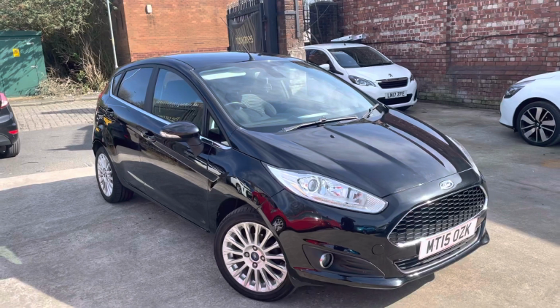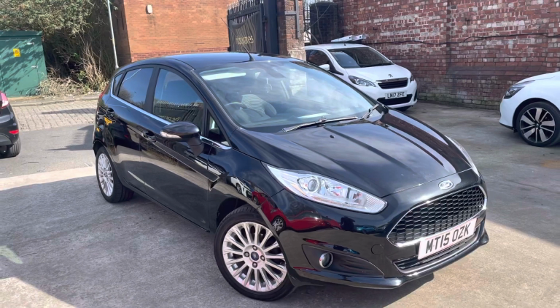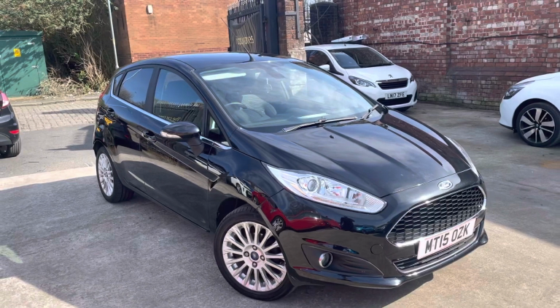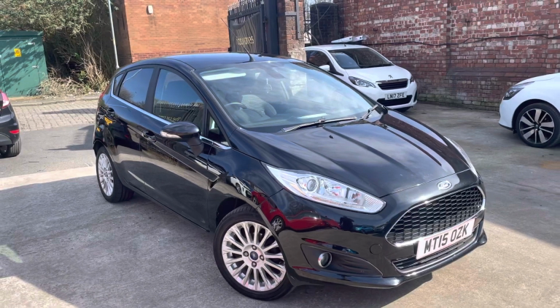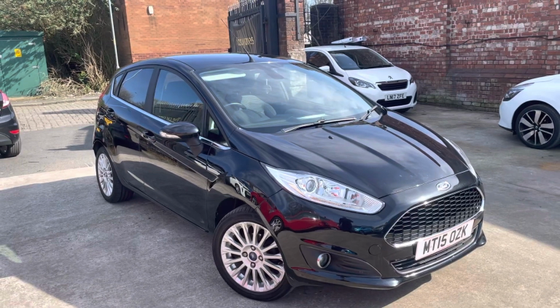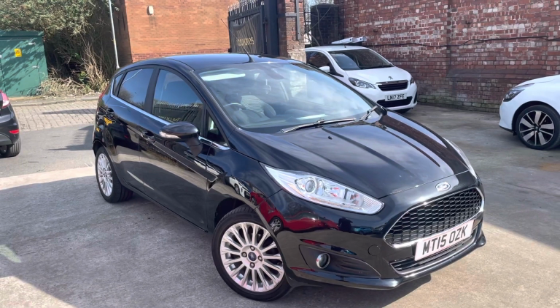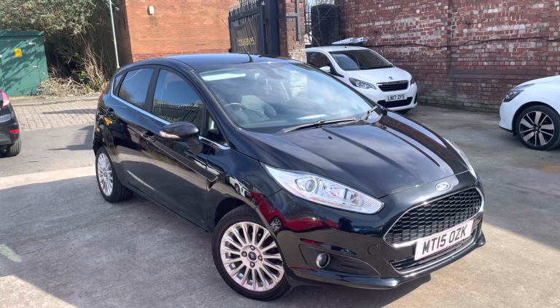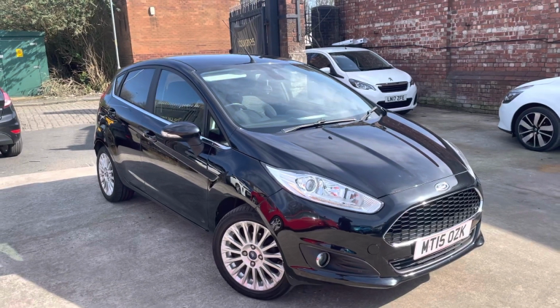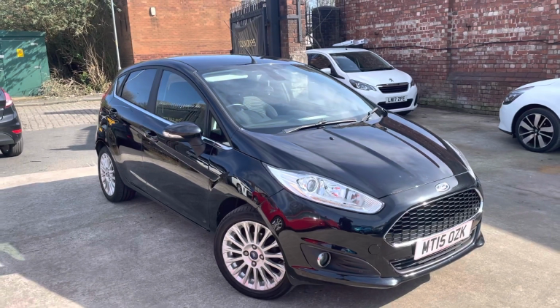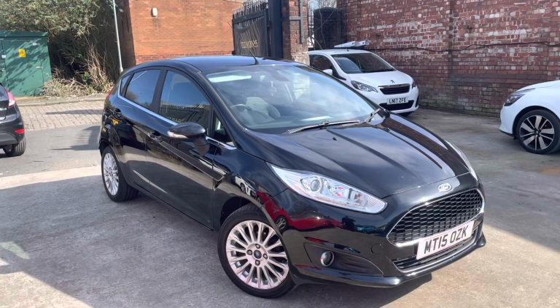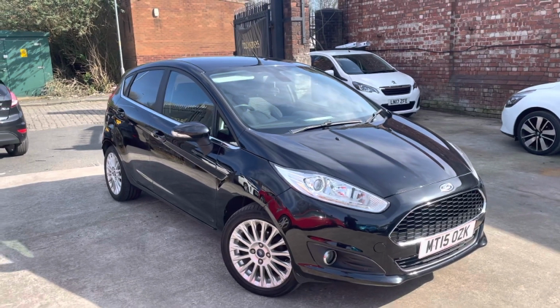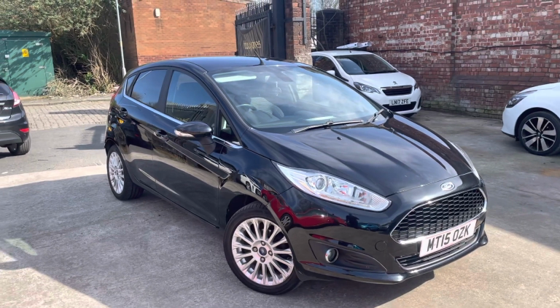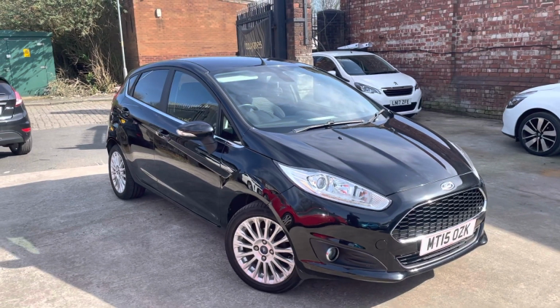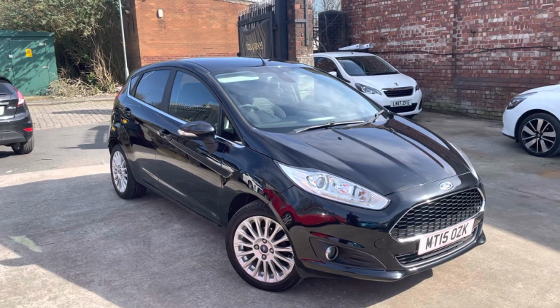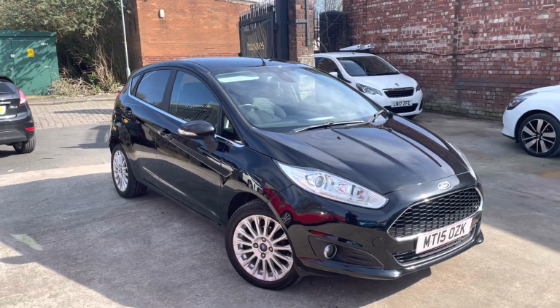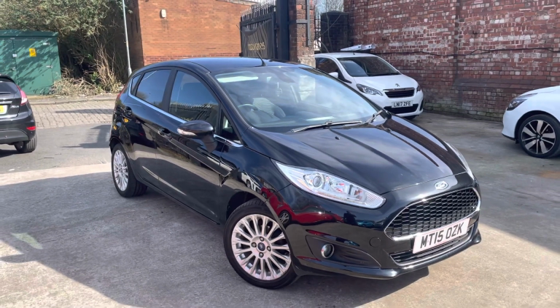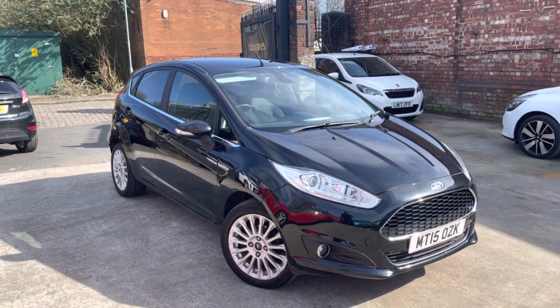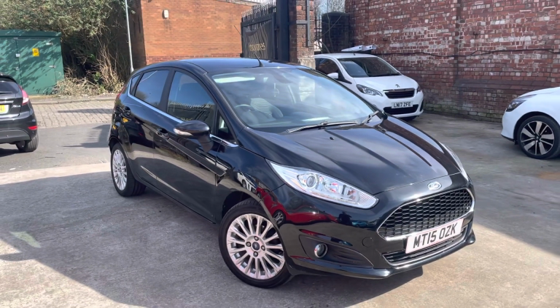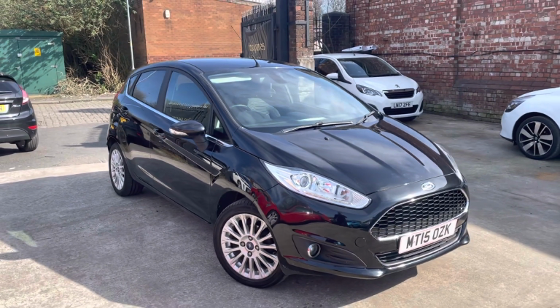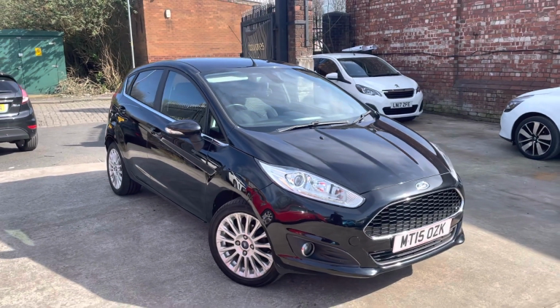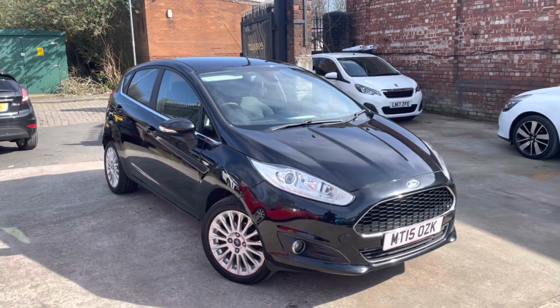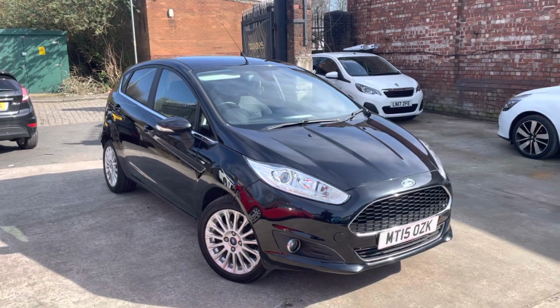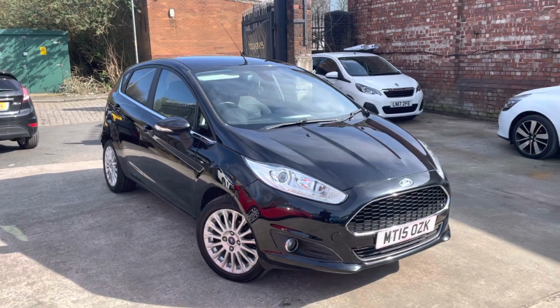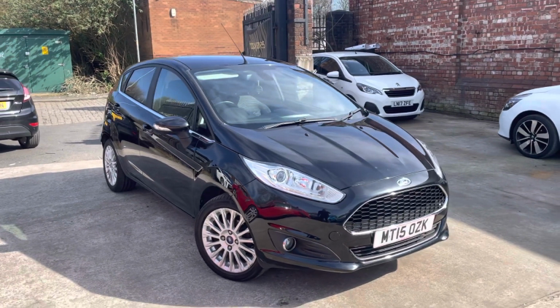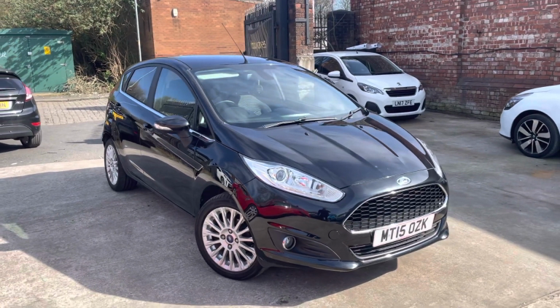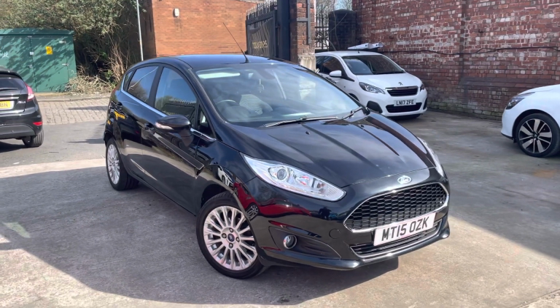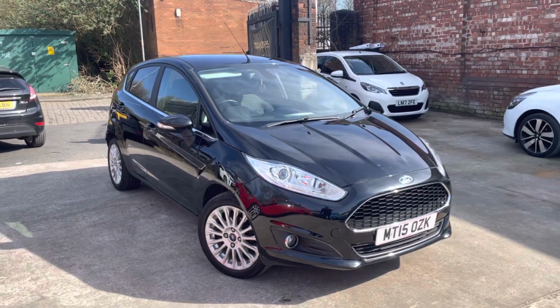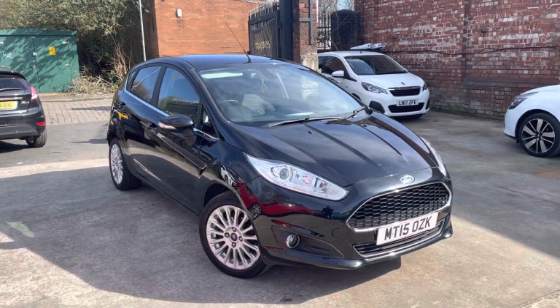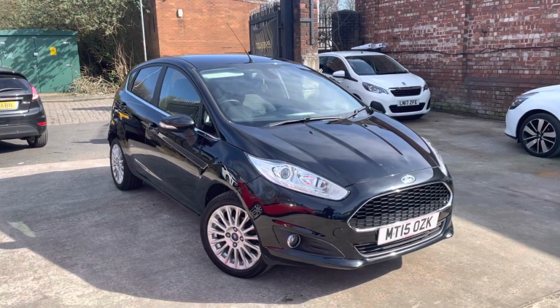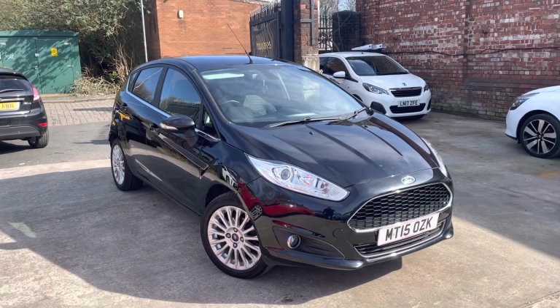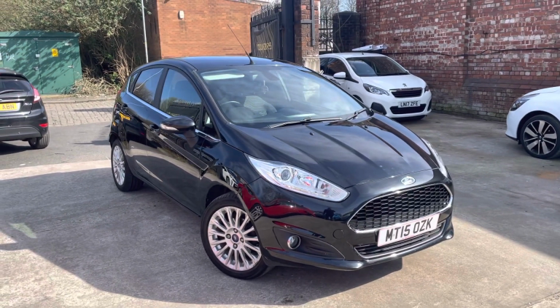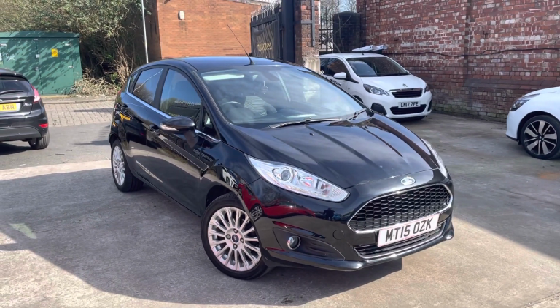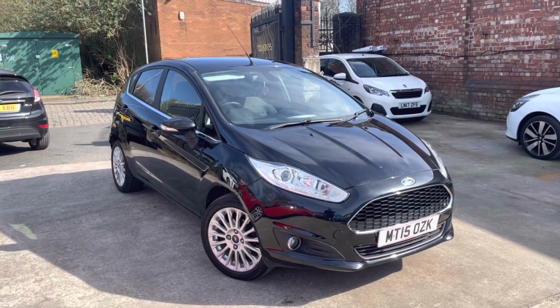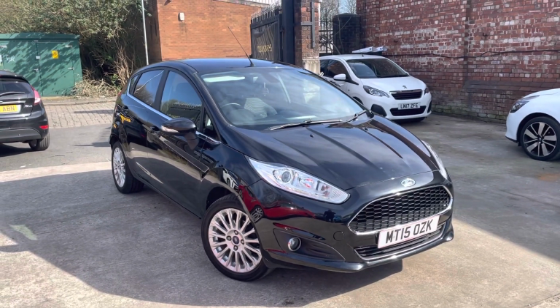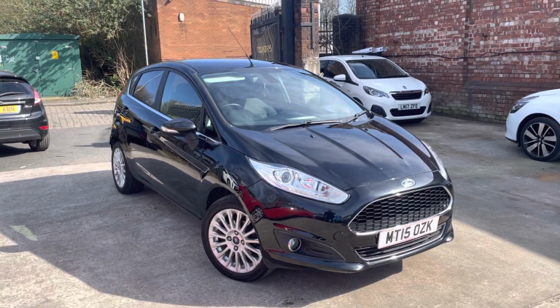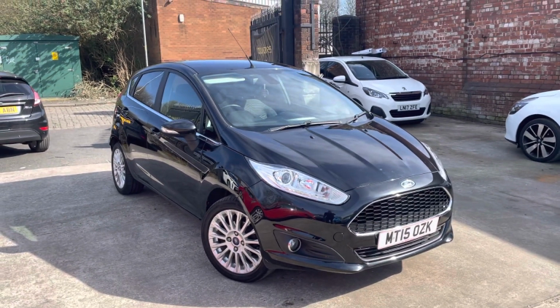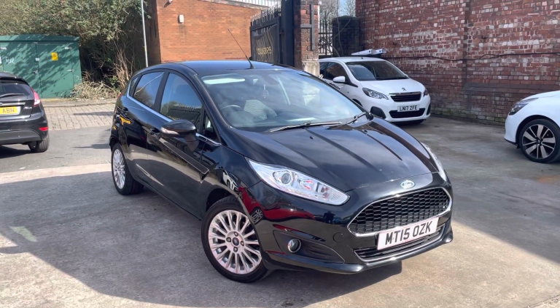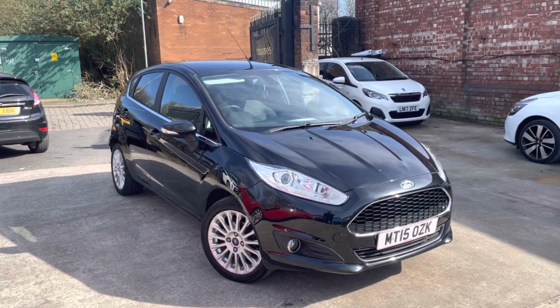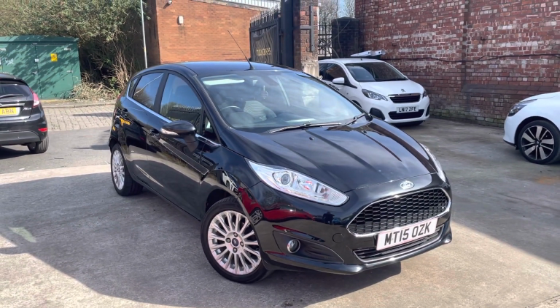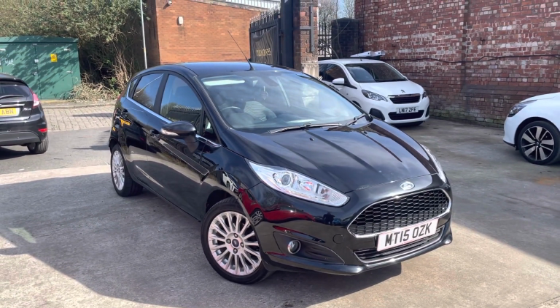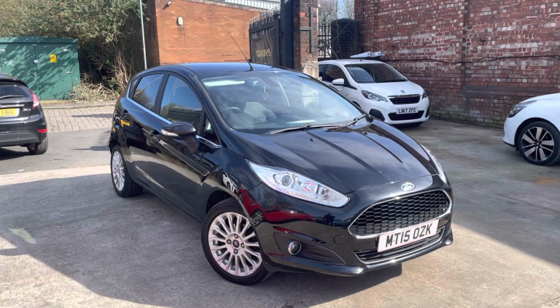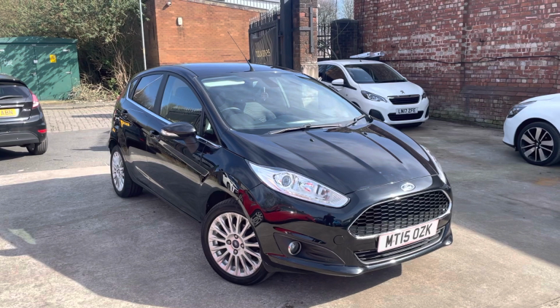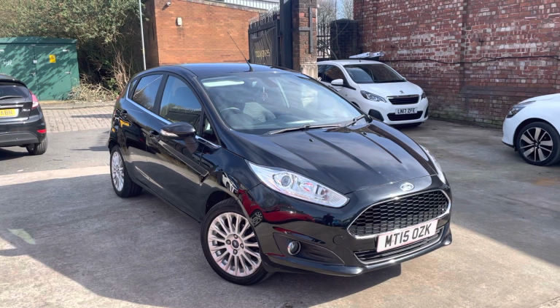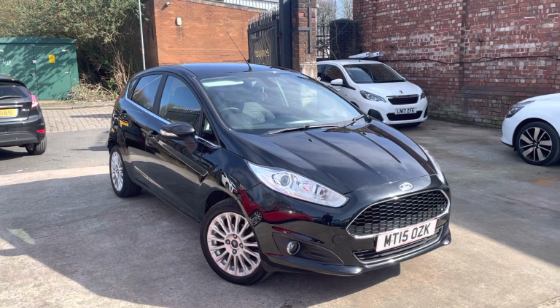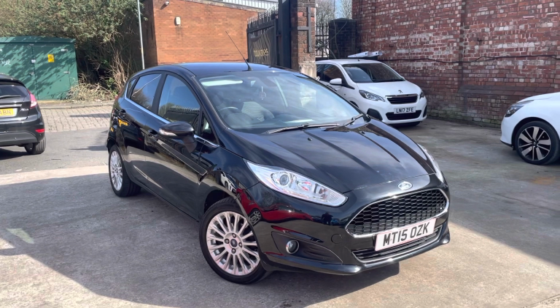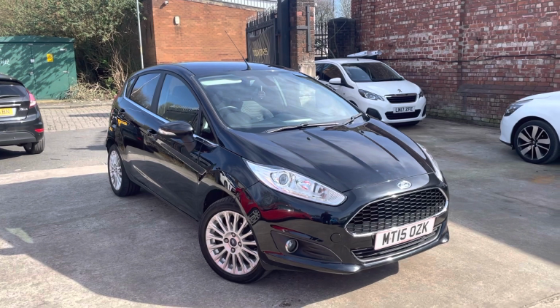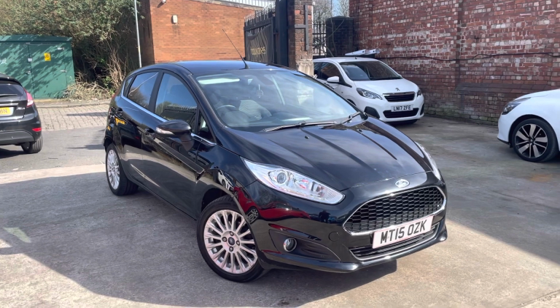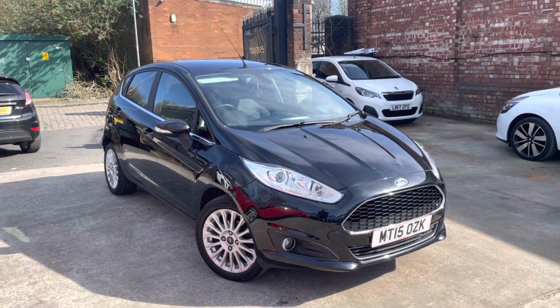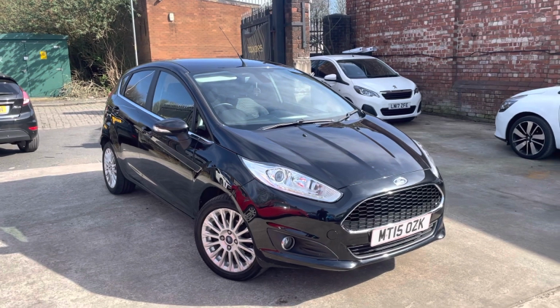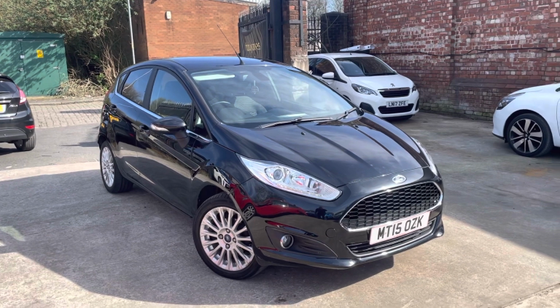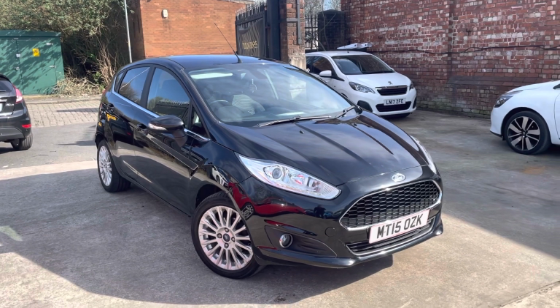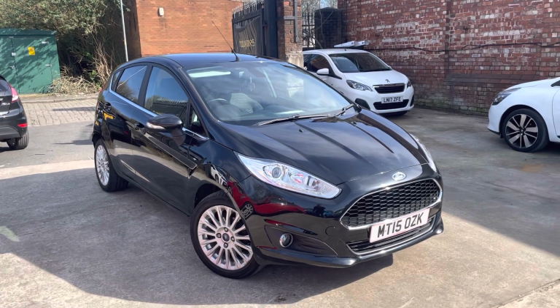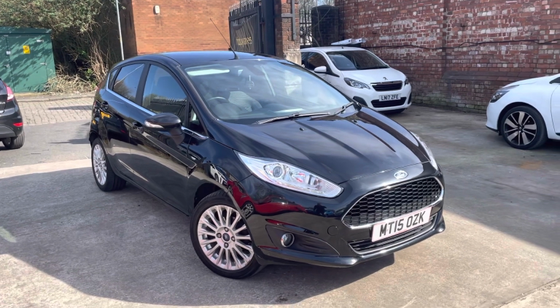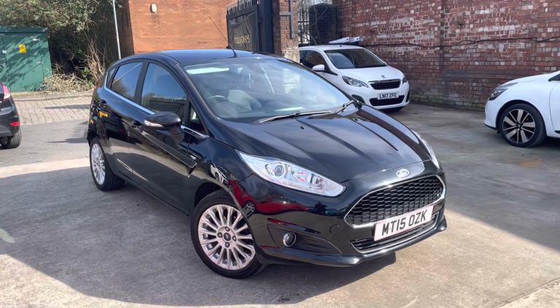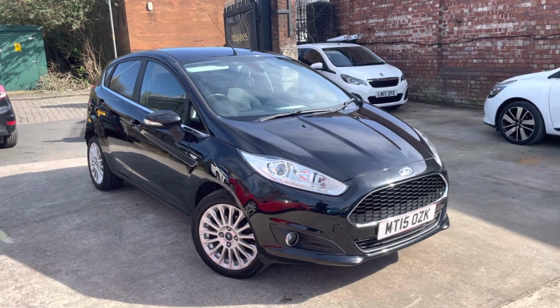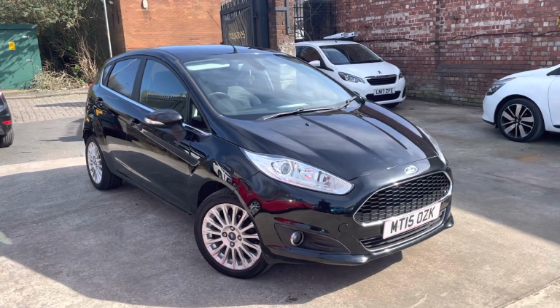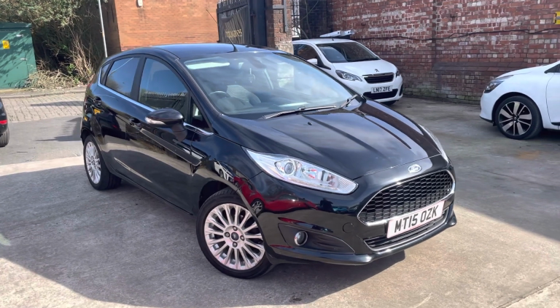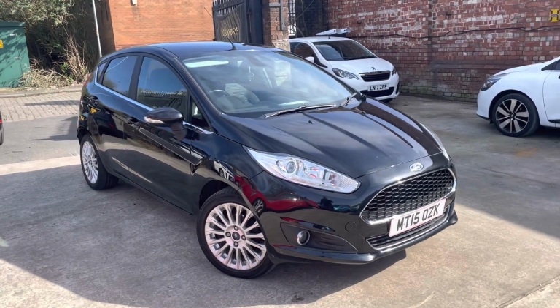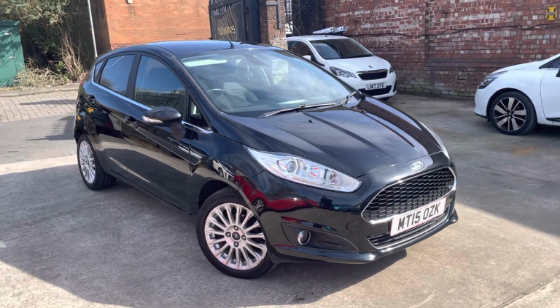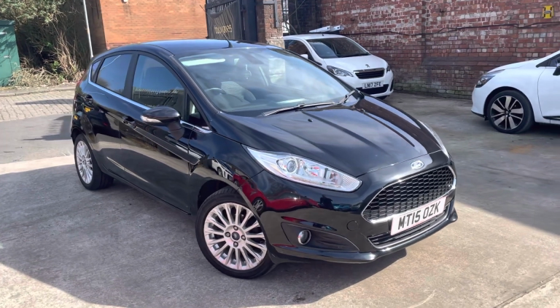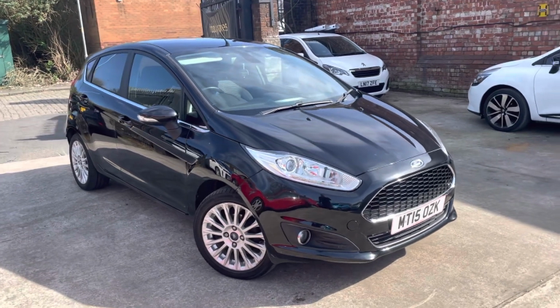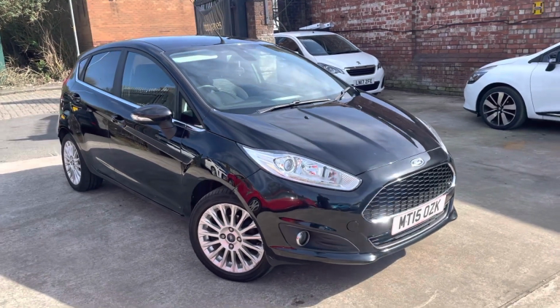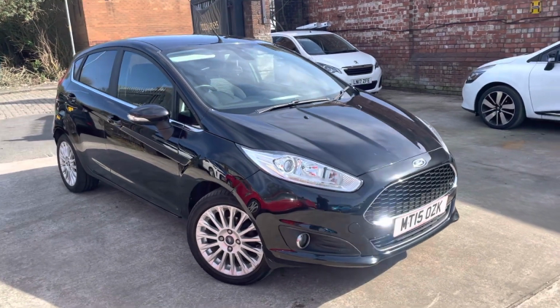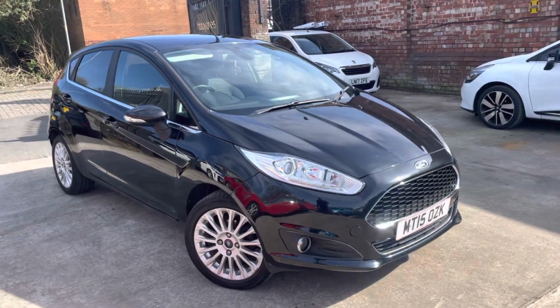Hi, James from Car Family here, just showing you the newest addition to our stock — a lovely Ford Fiesta Titanium Edition in a metallic black finish.